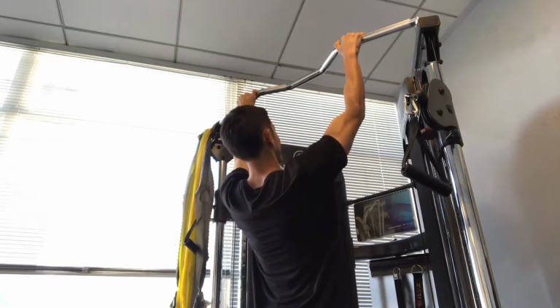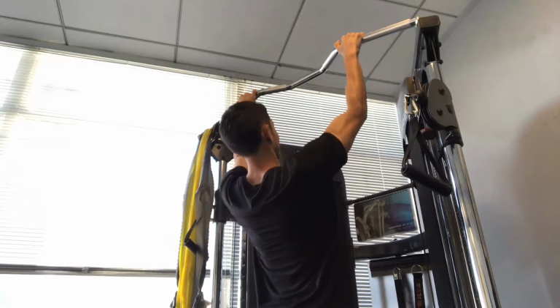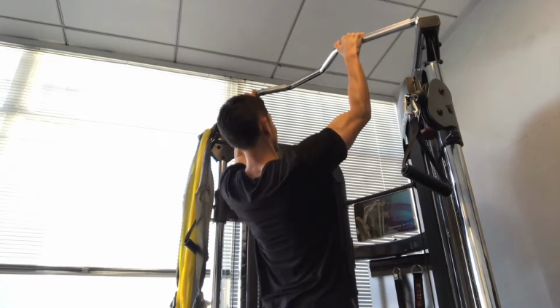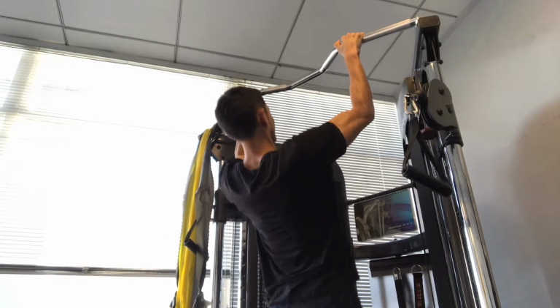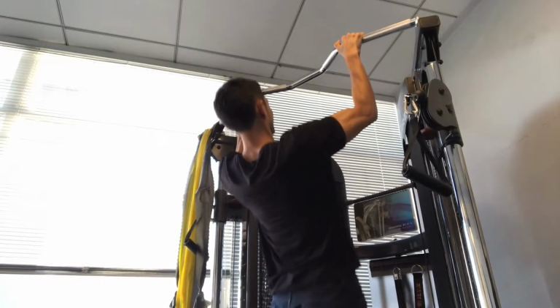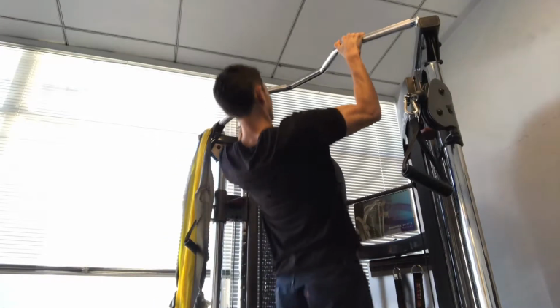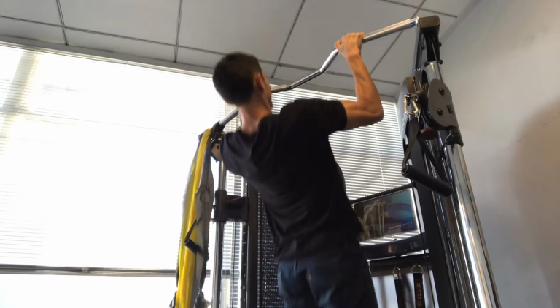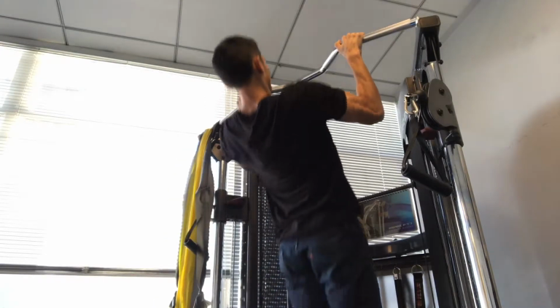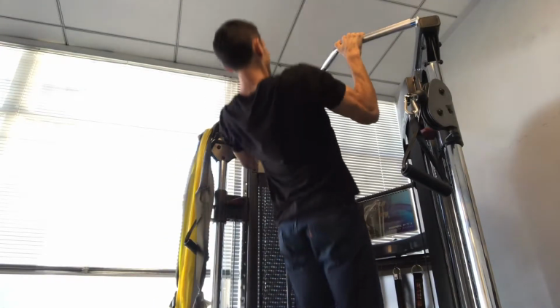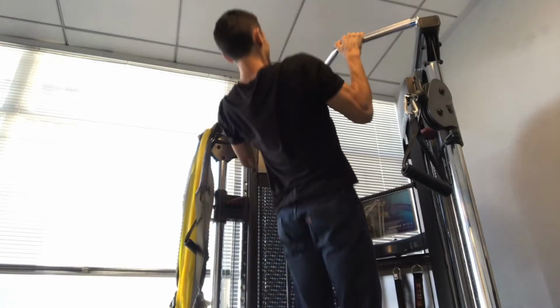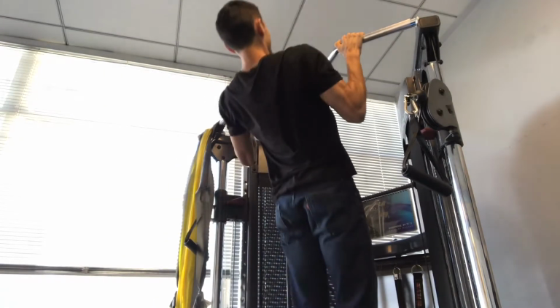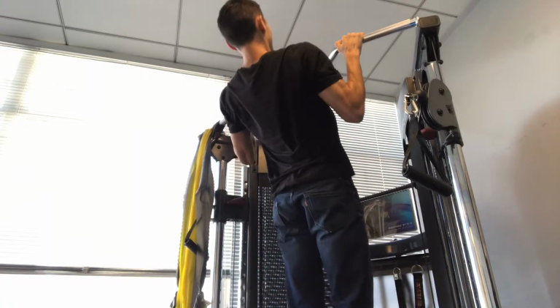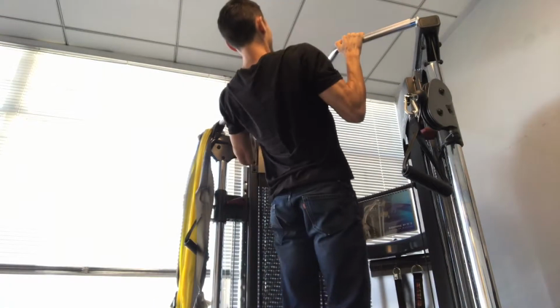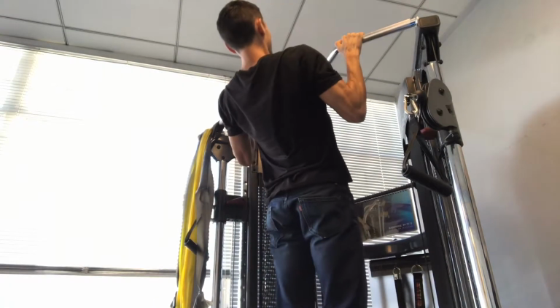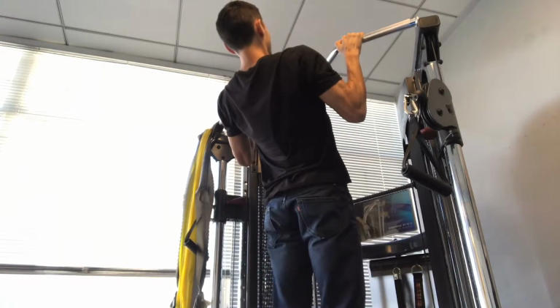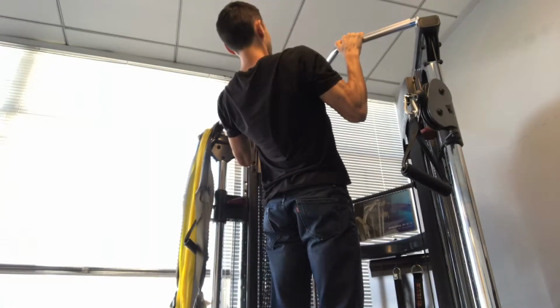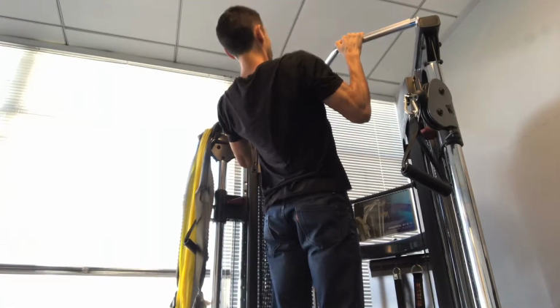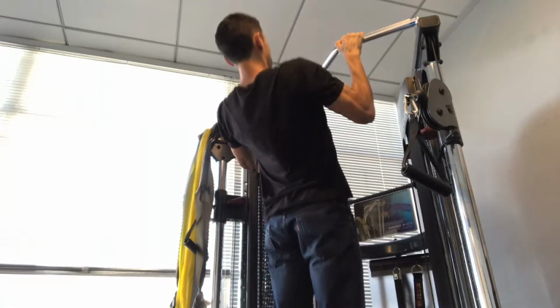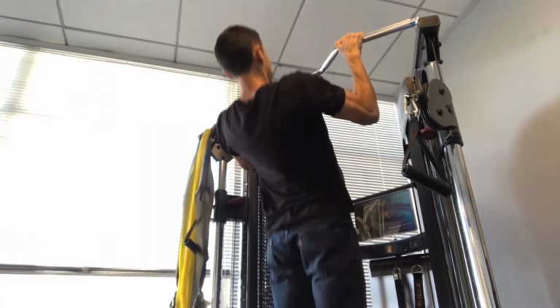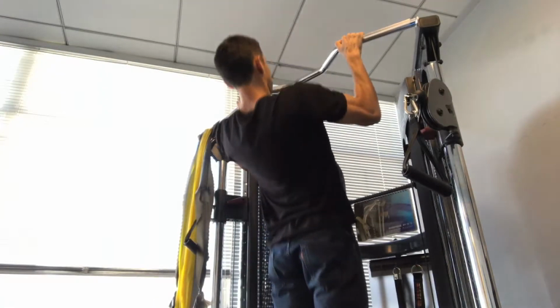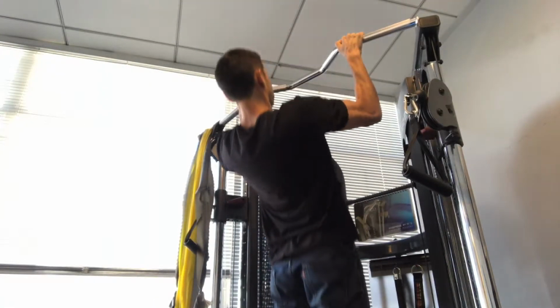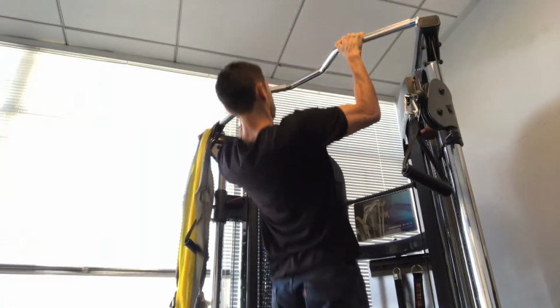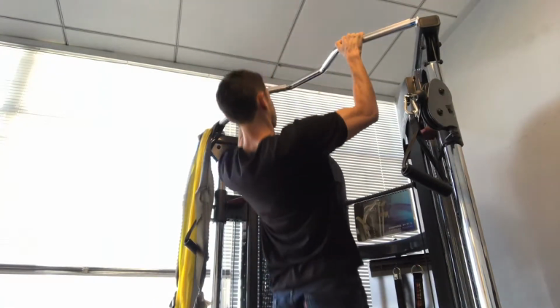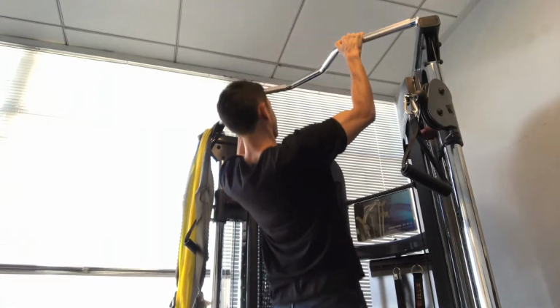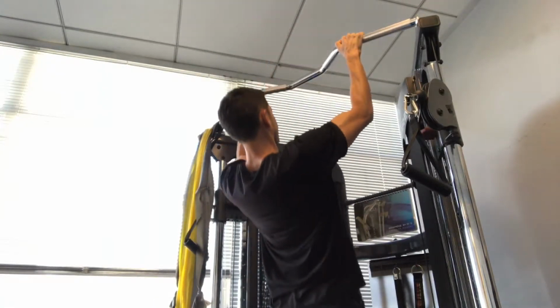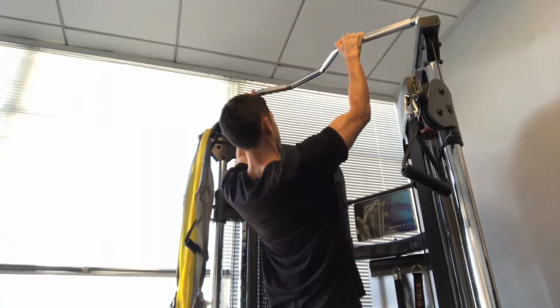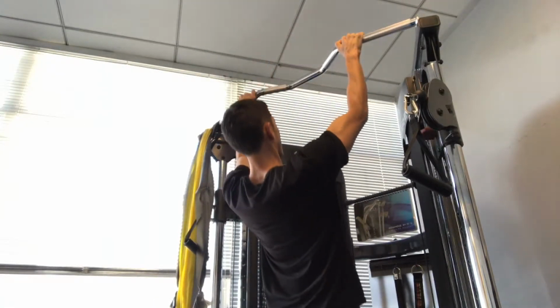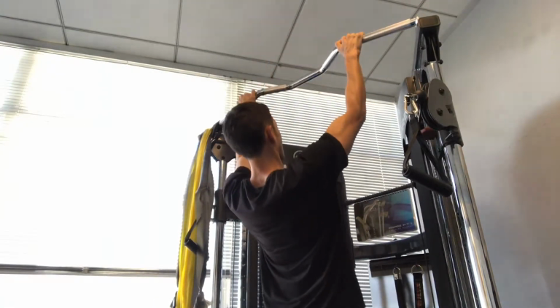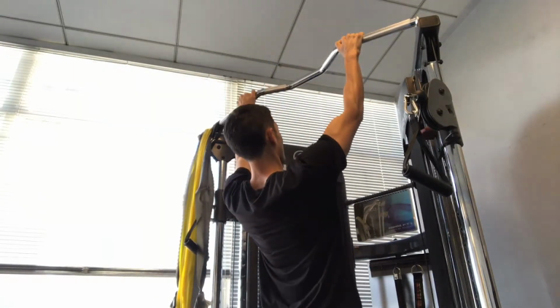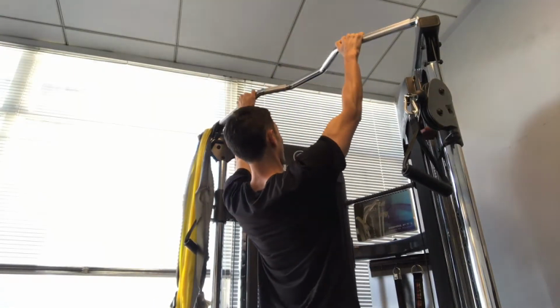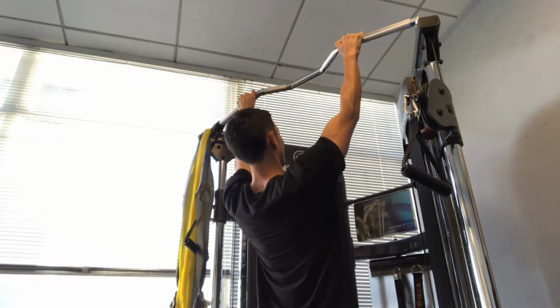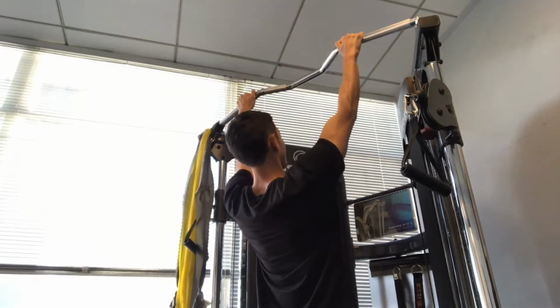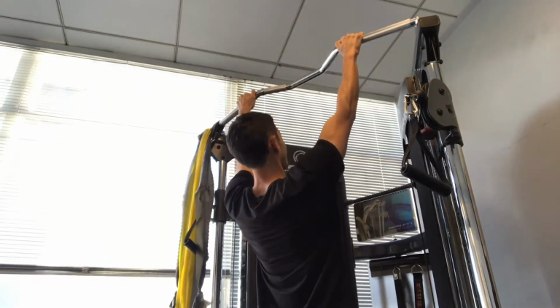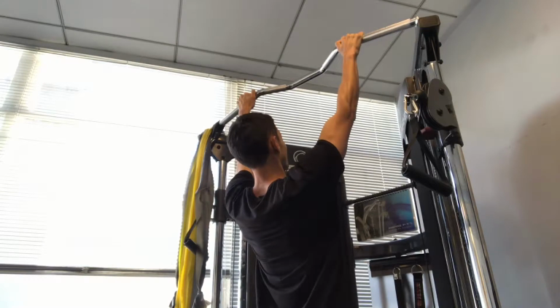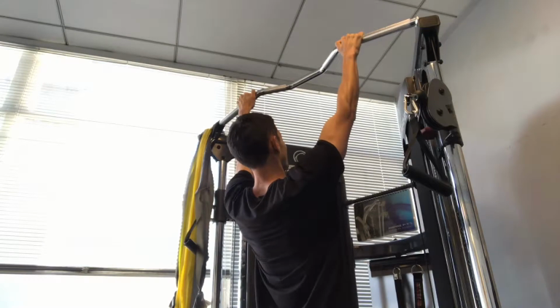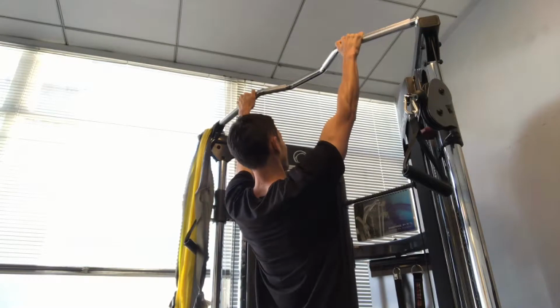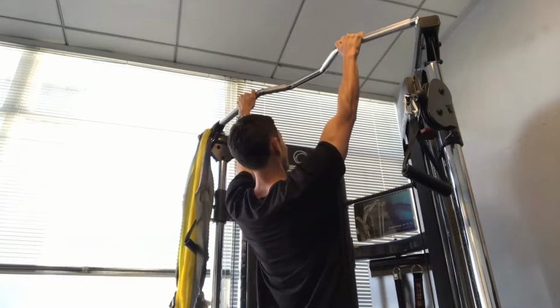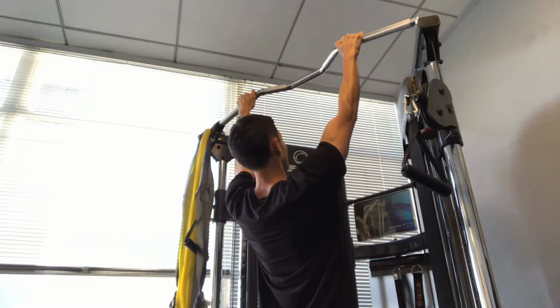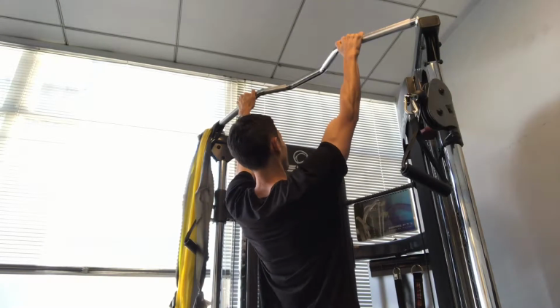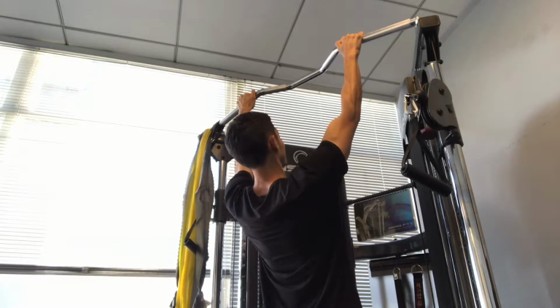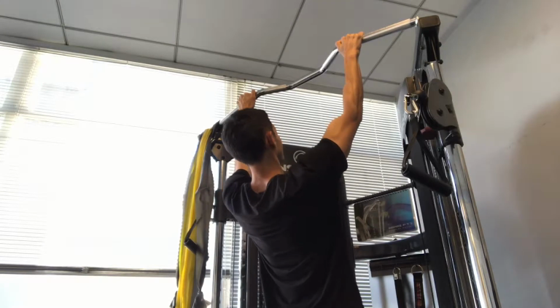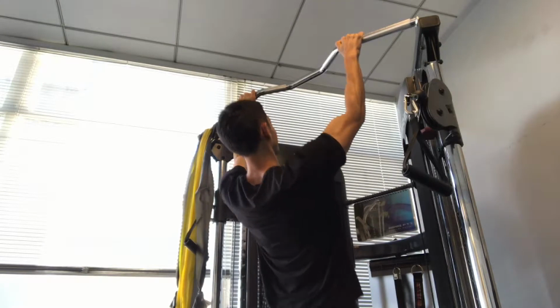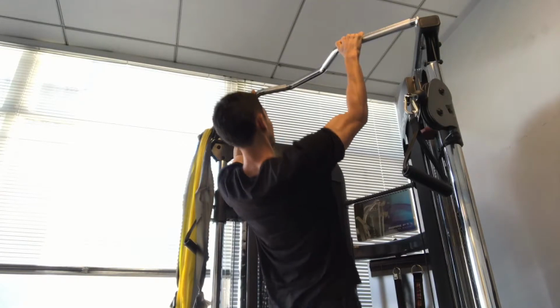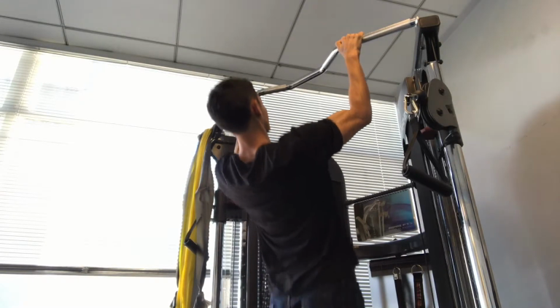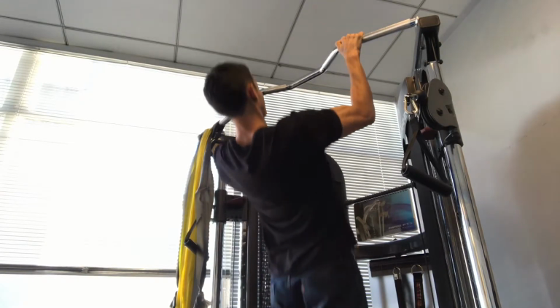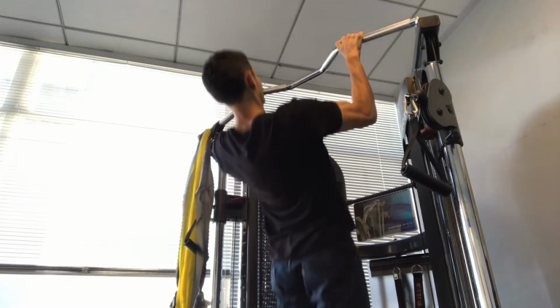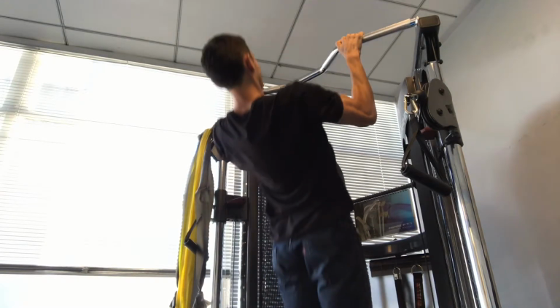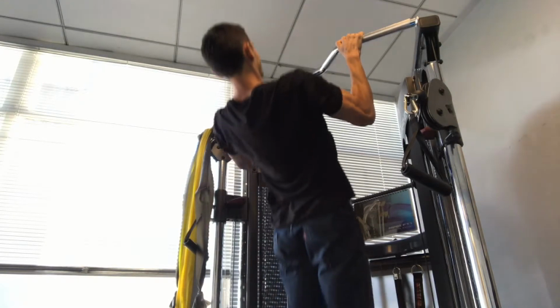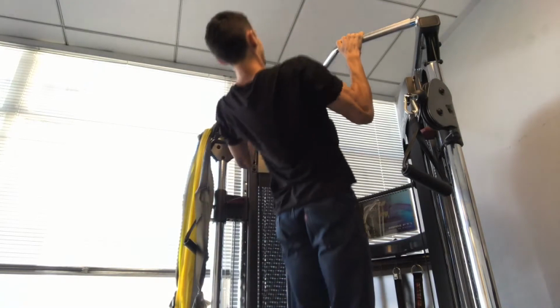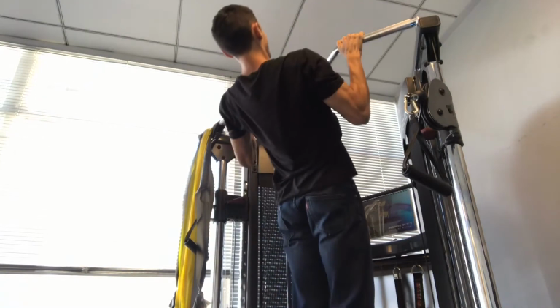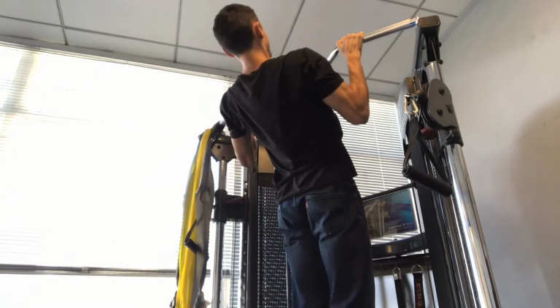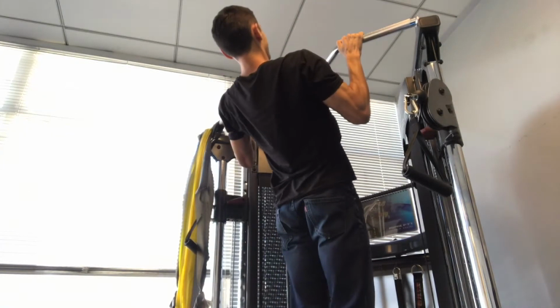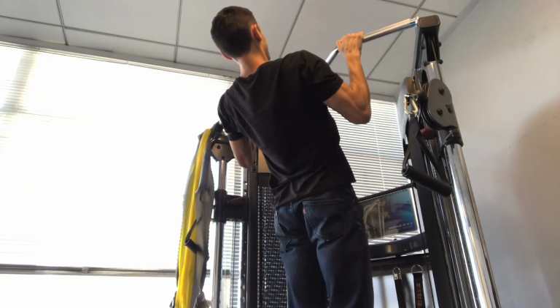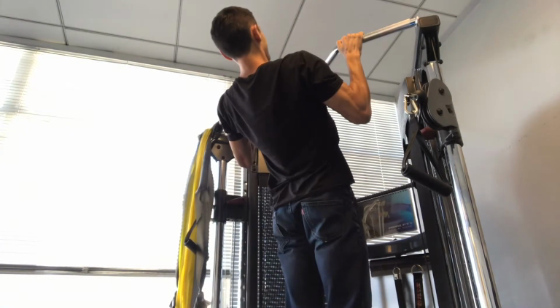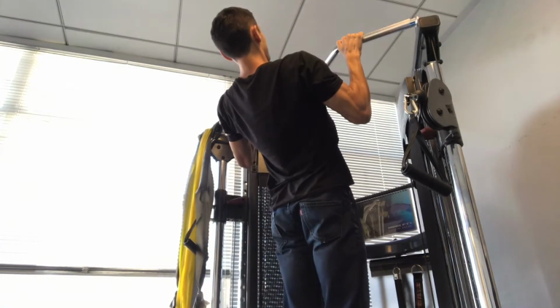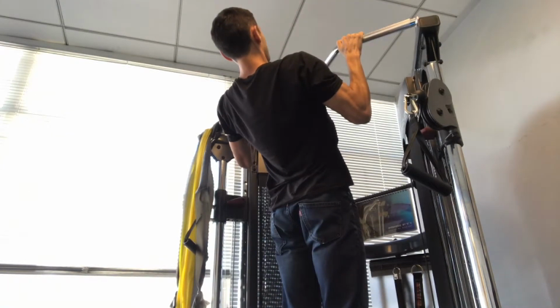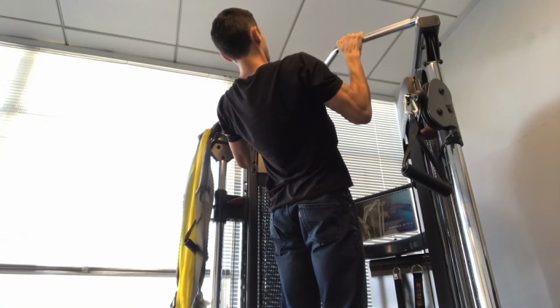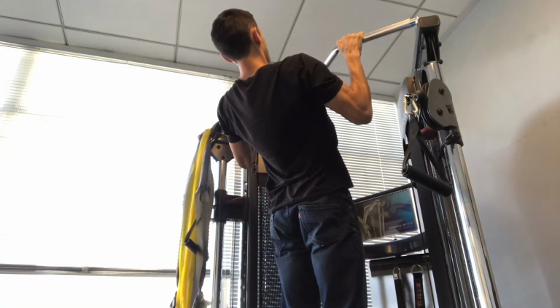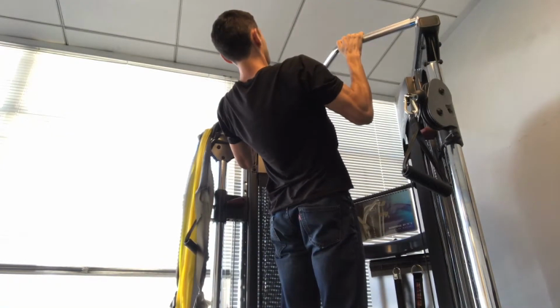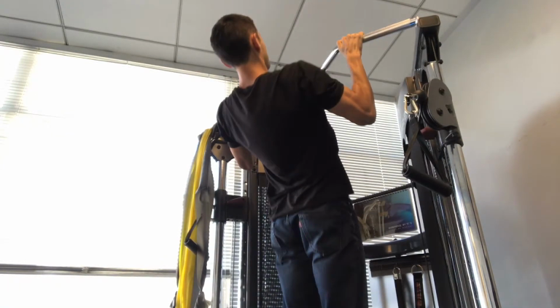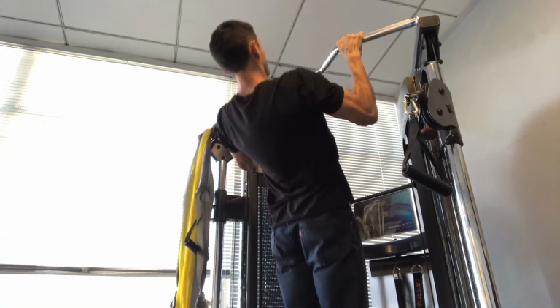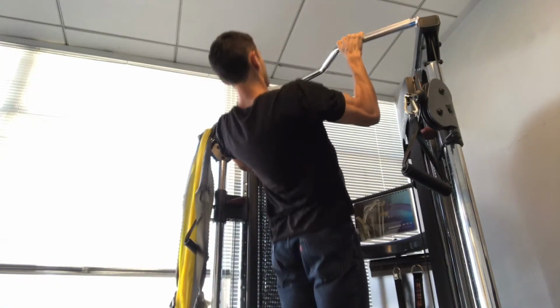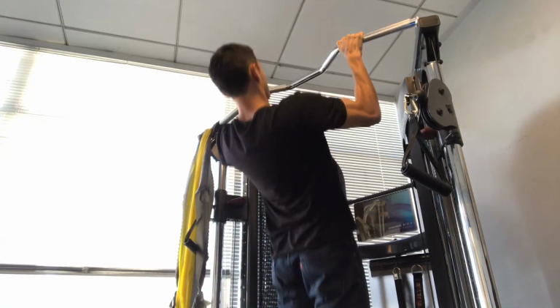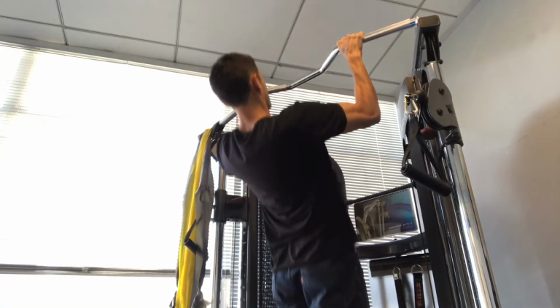Here it is with better form. I'm holding my shoulders down and back, and I'm bringing my chest to the bar as opposed to getting my chin over the bar. And I'm going more slowly.